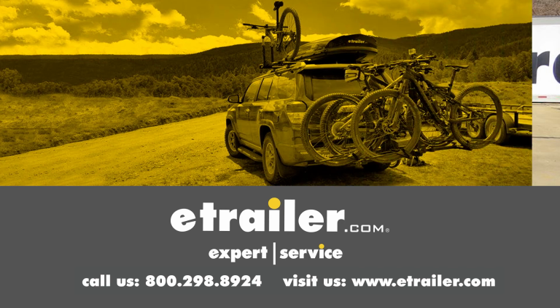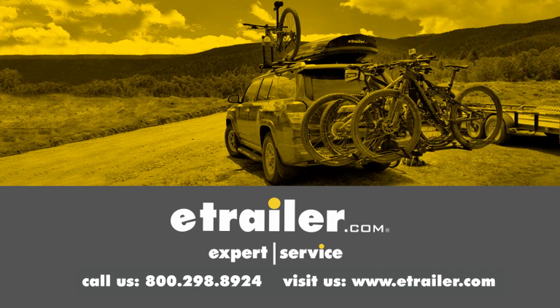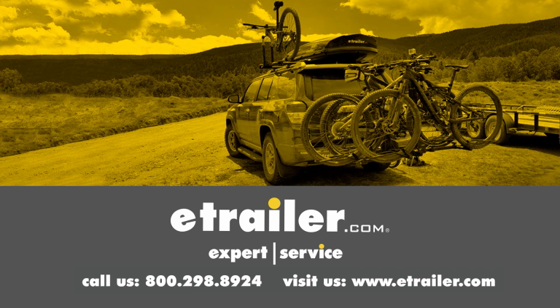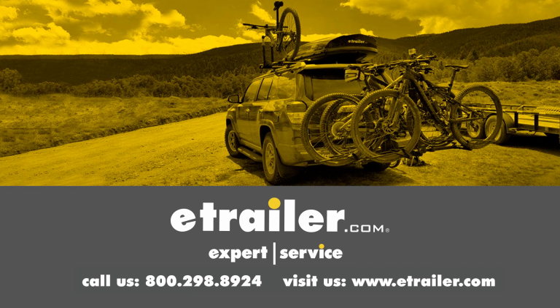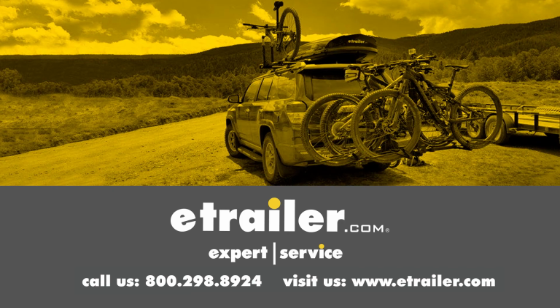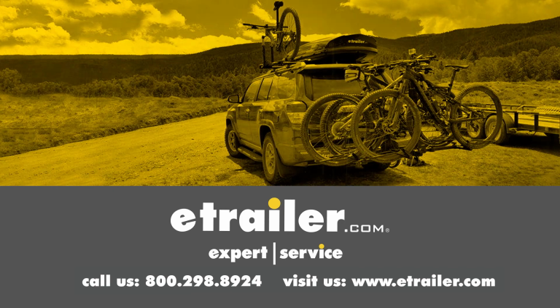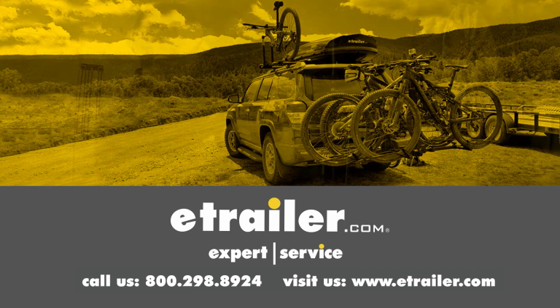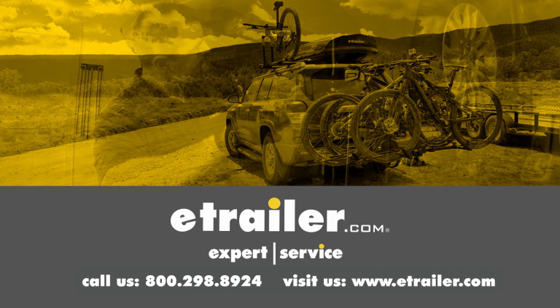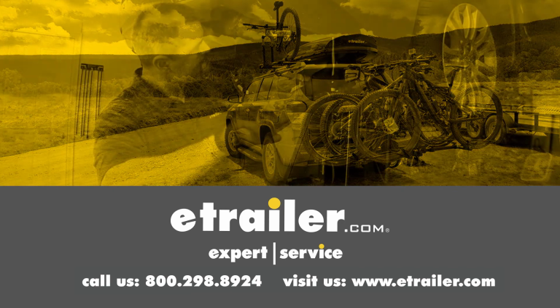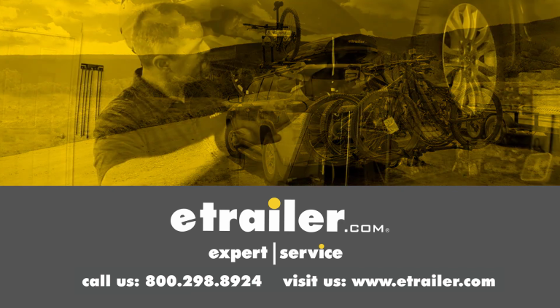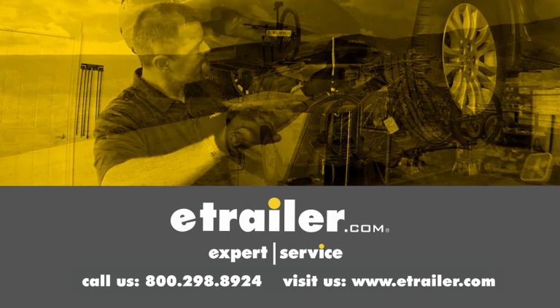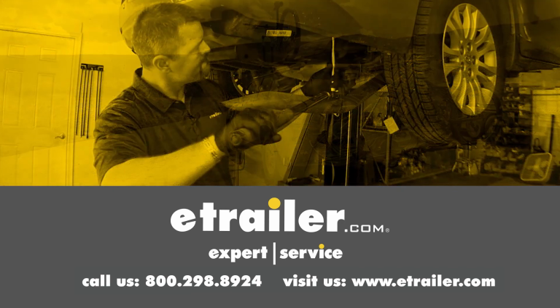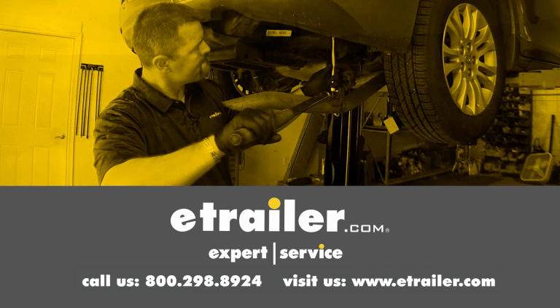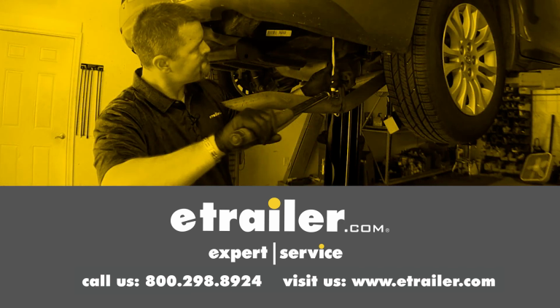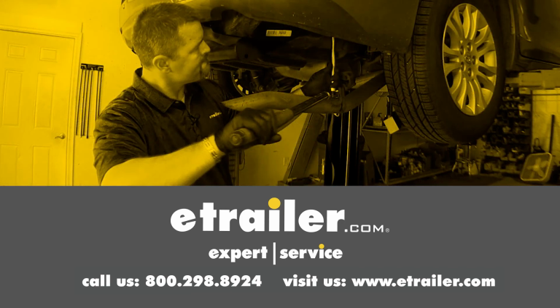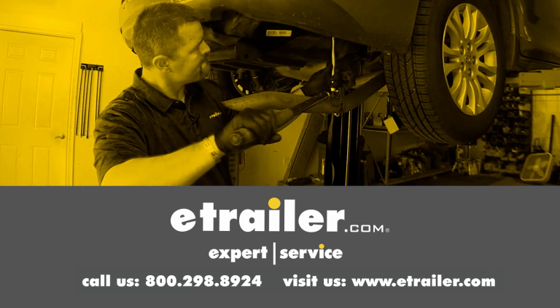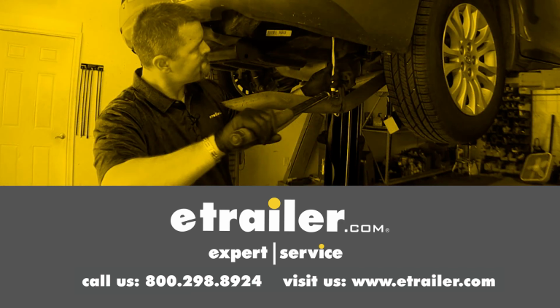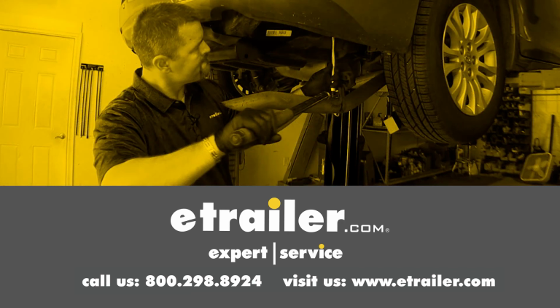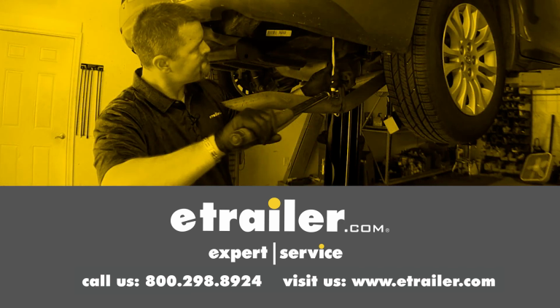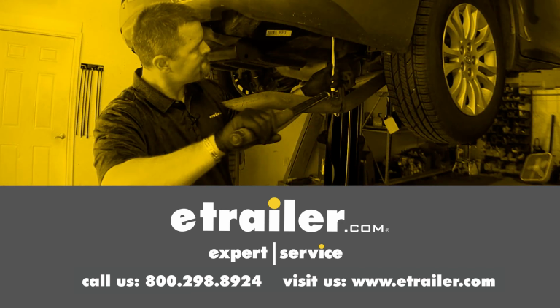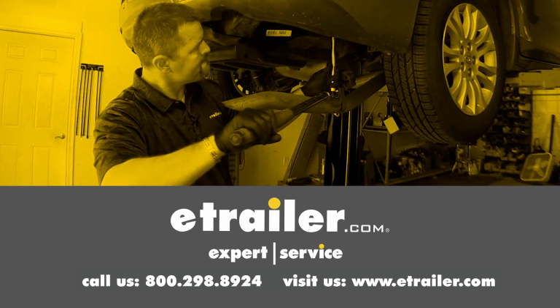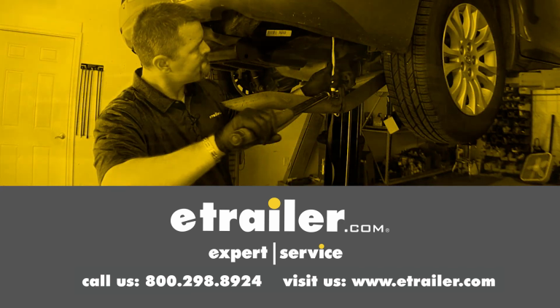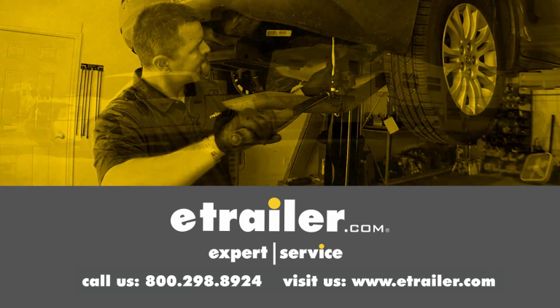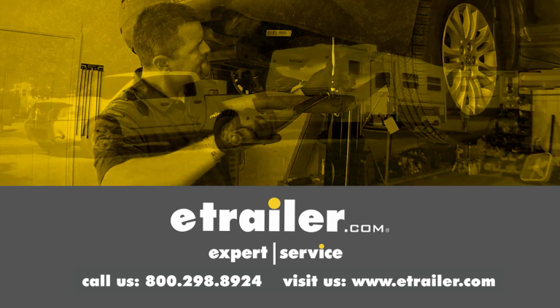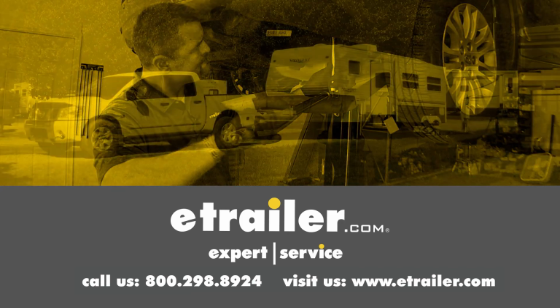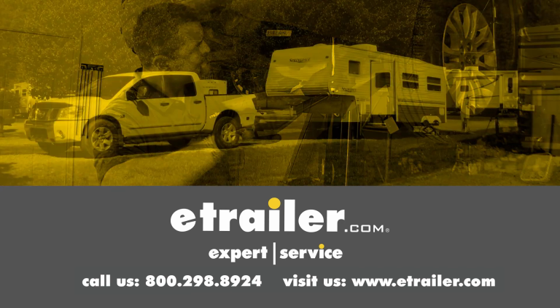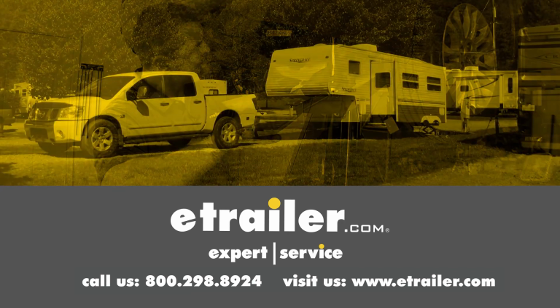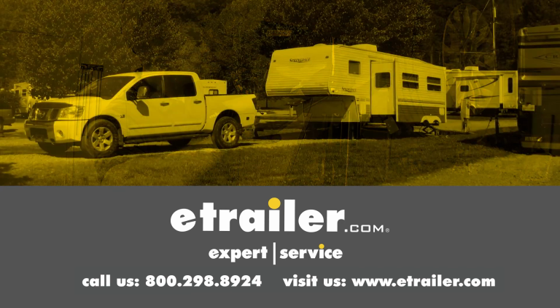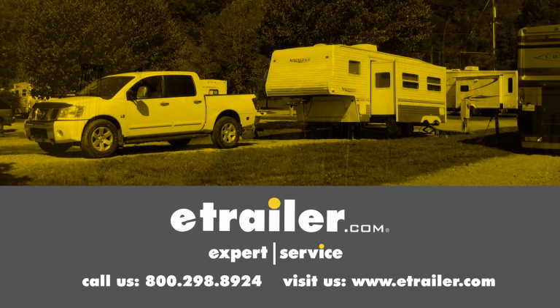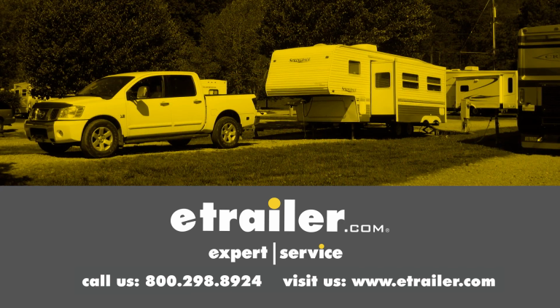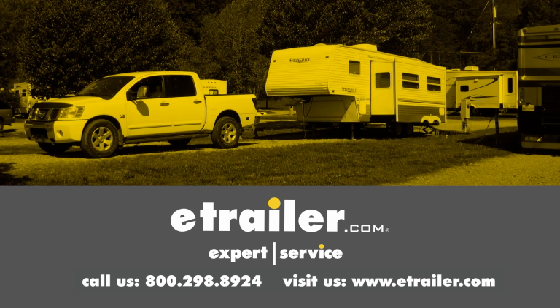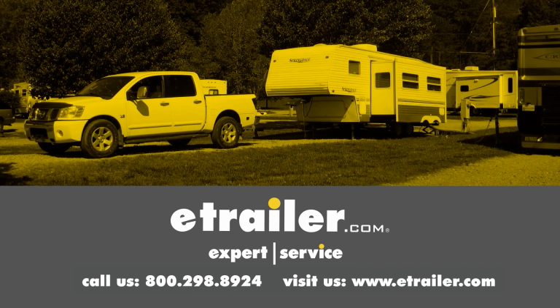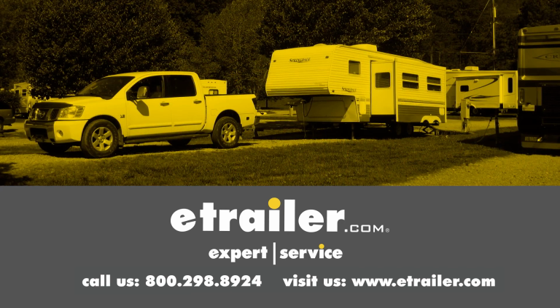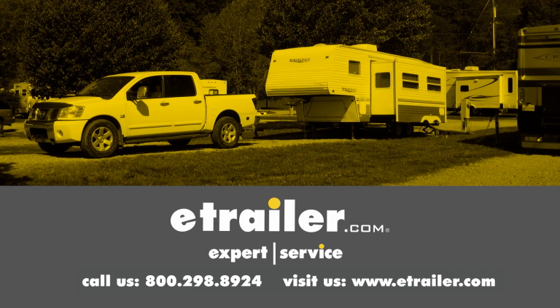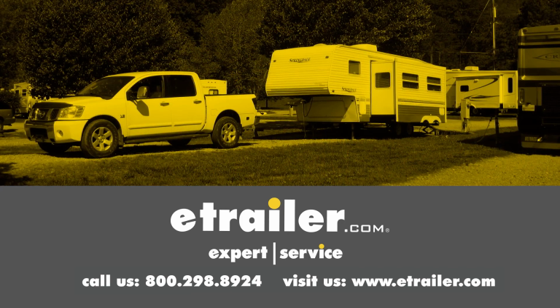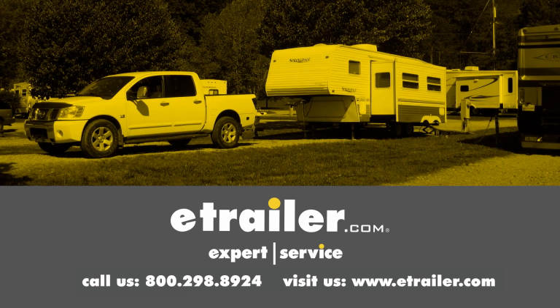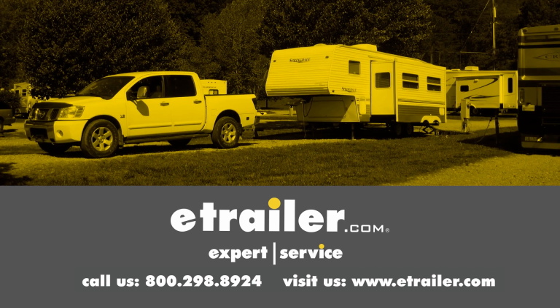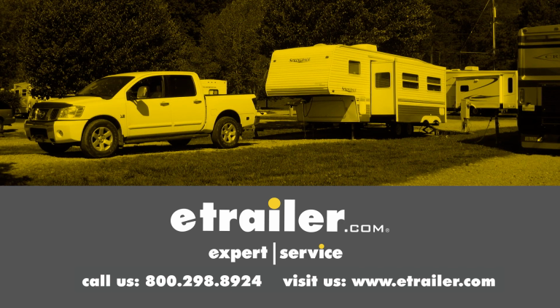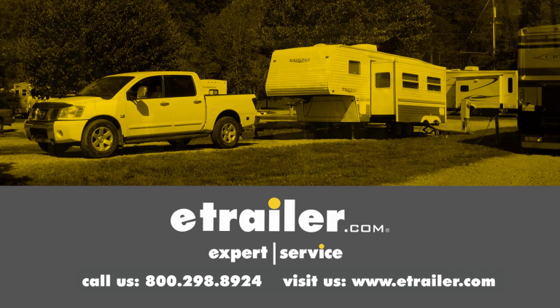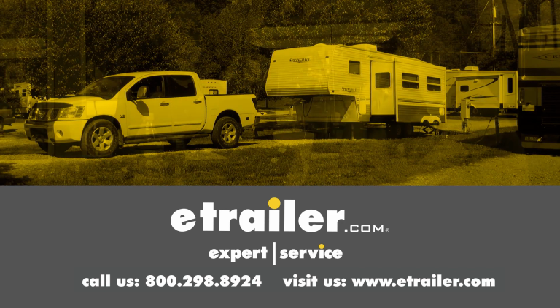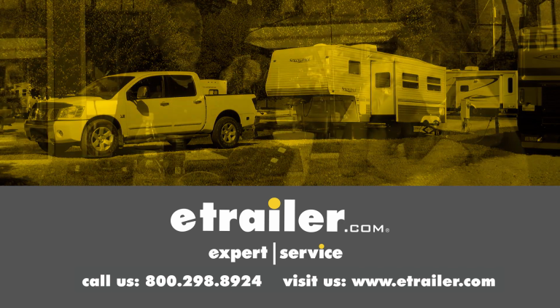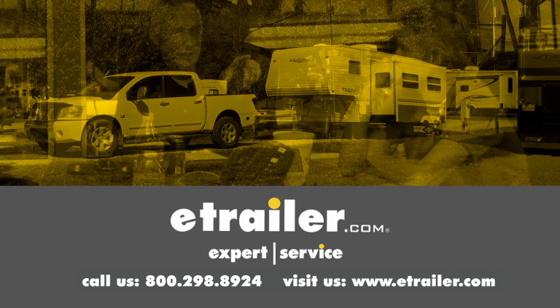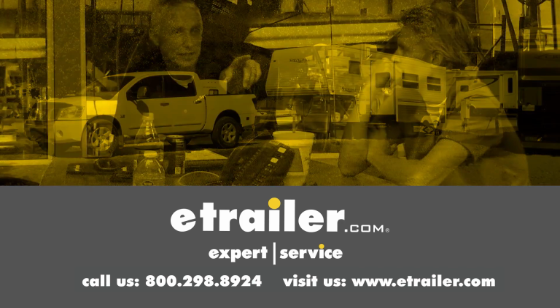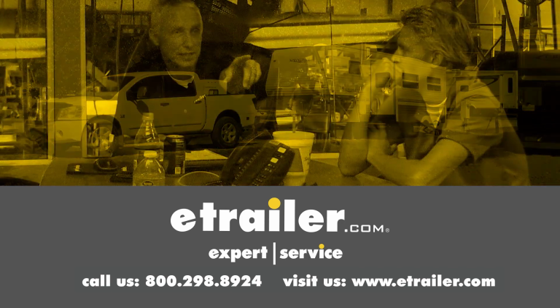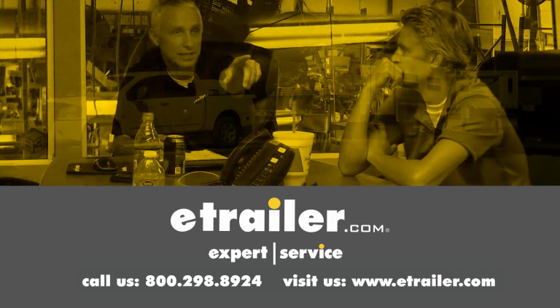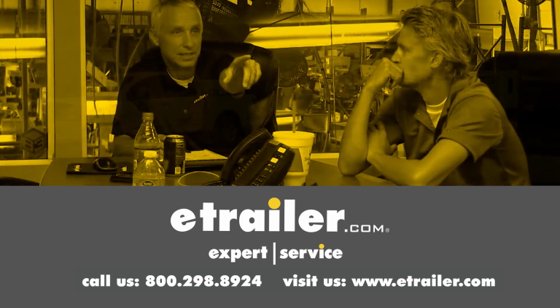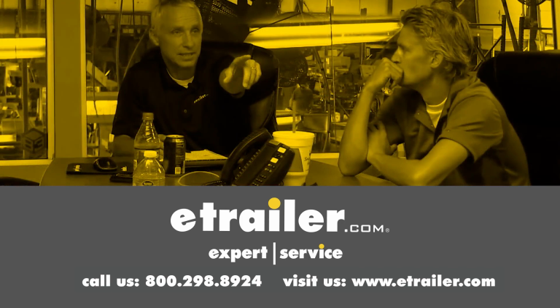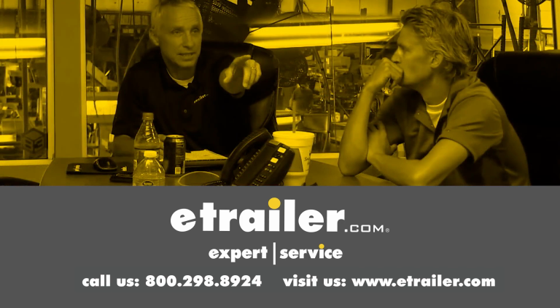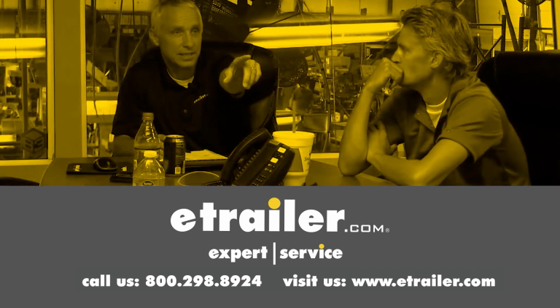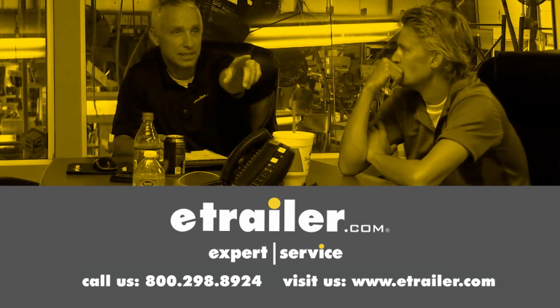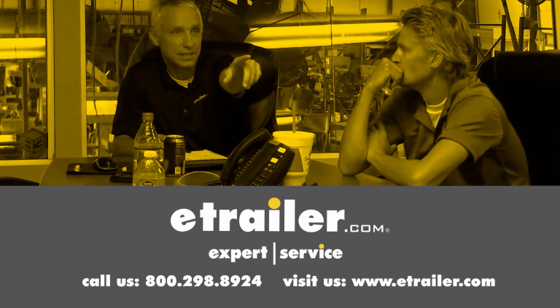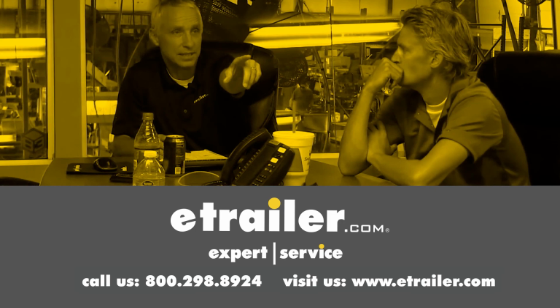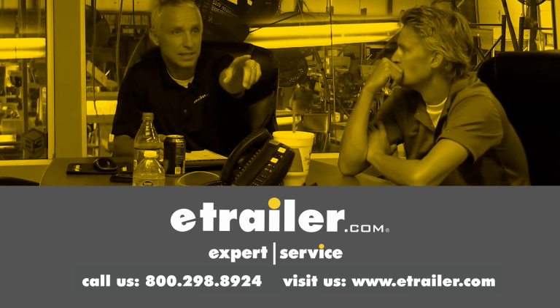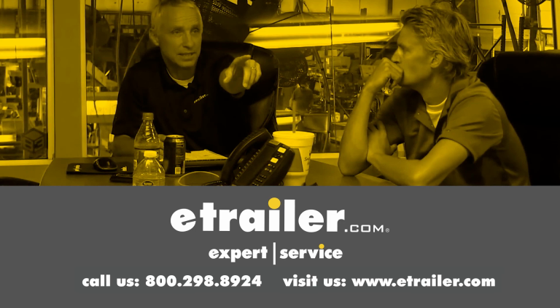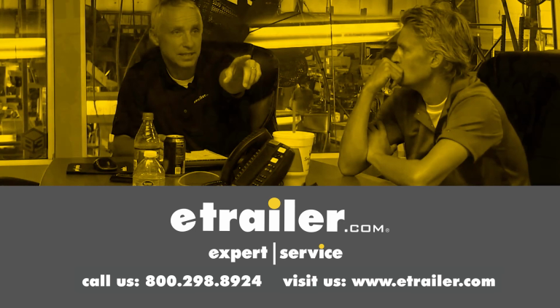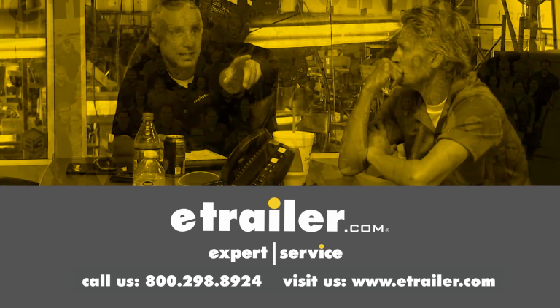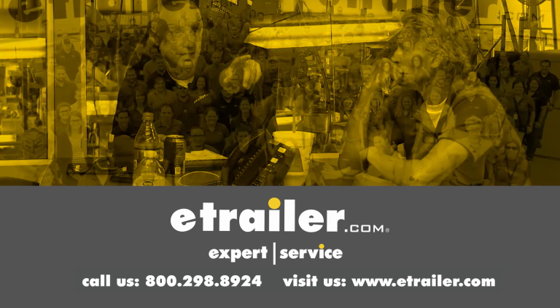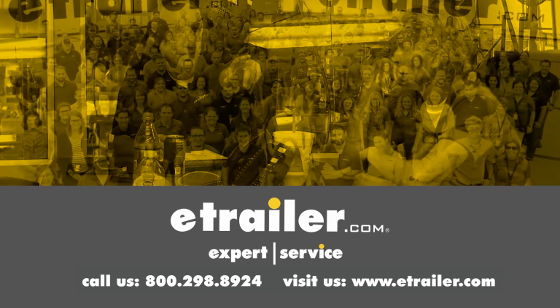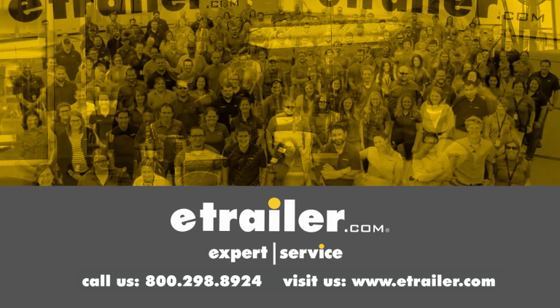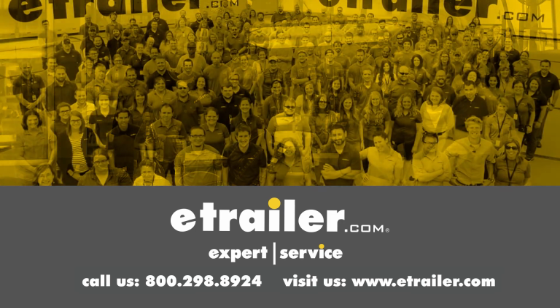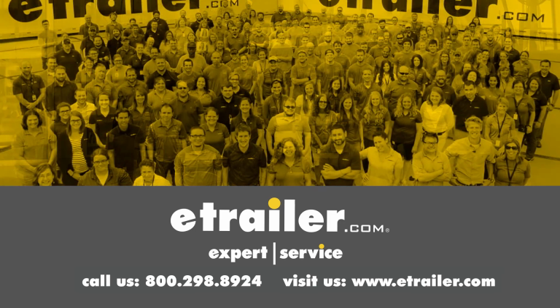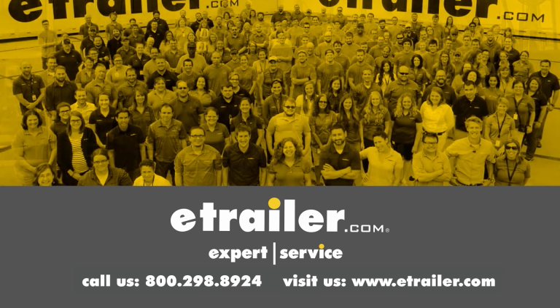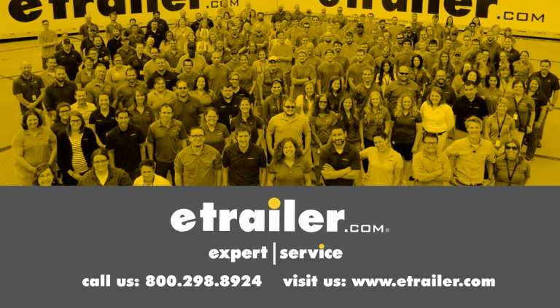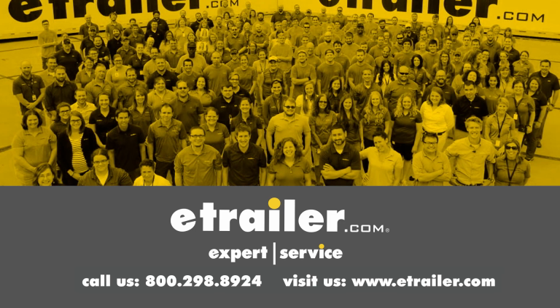Click the link in our description below to shop, learn more, or visit us at eTrailer.com. And leave us a comment if you have any questions.